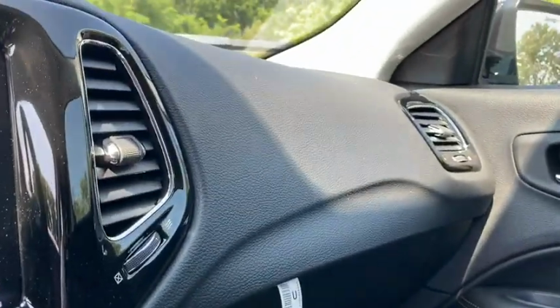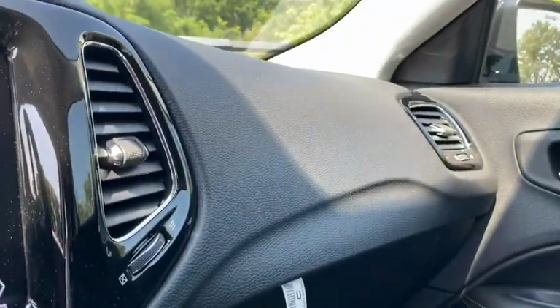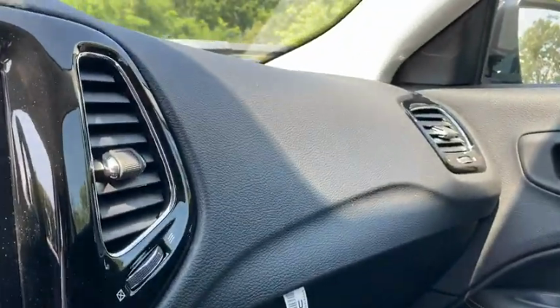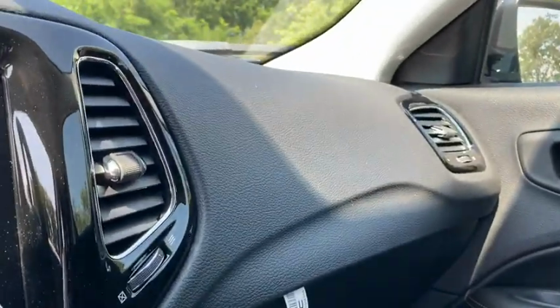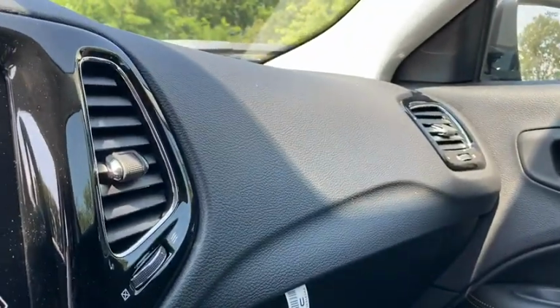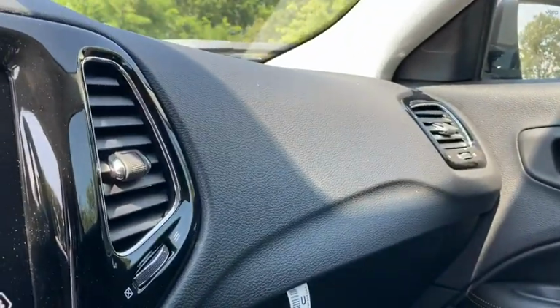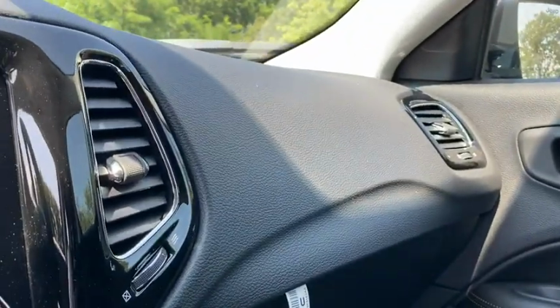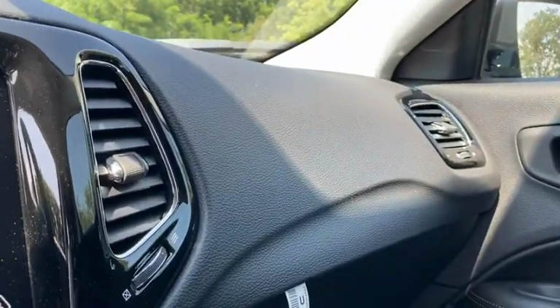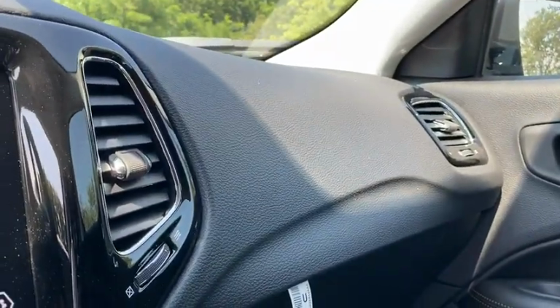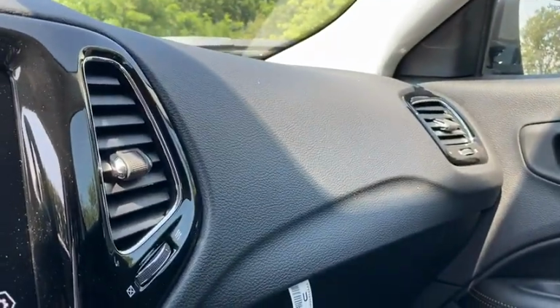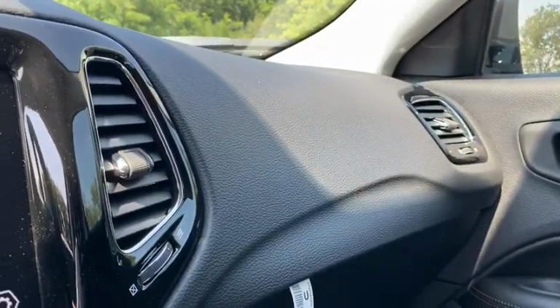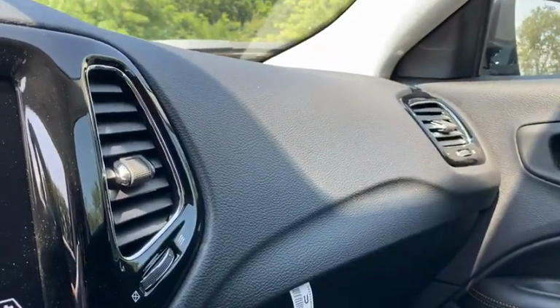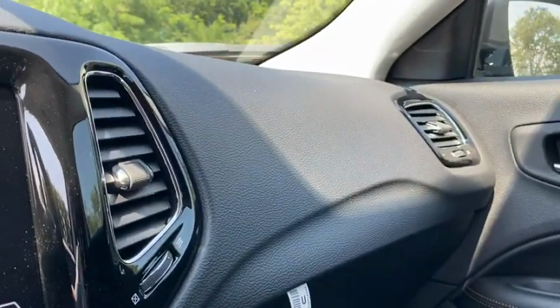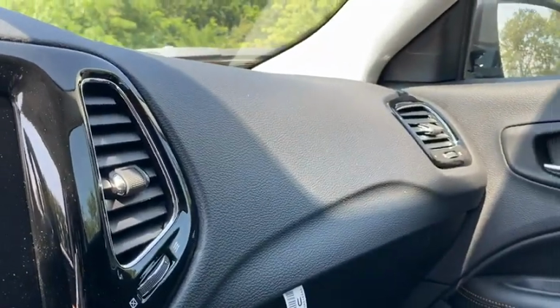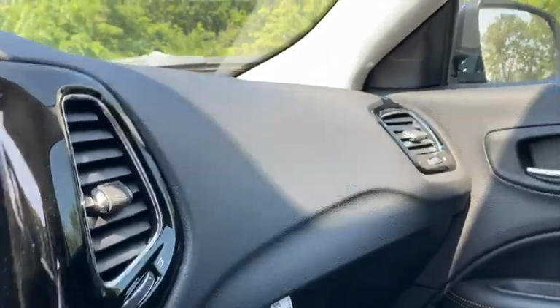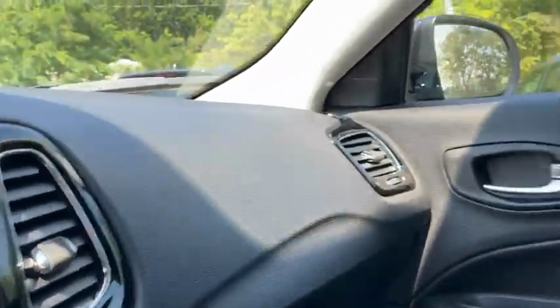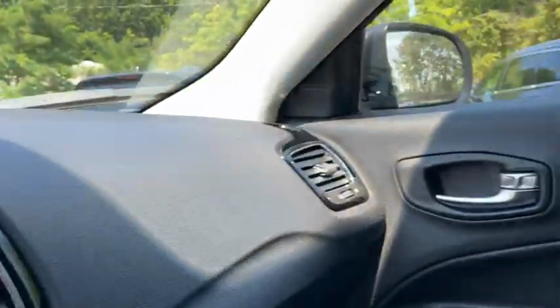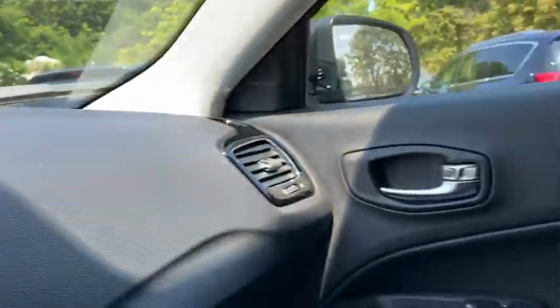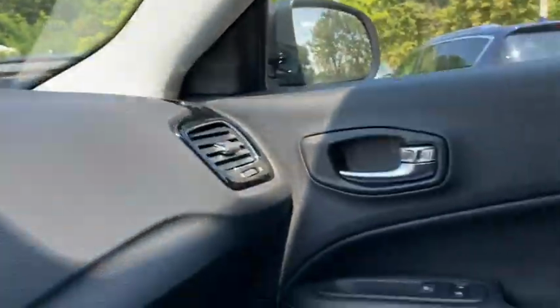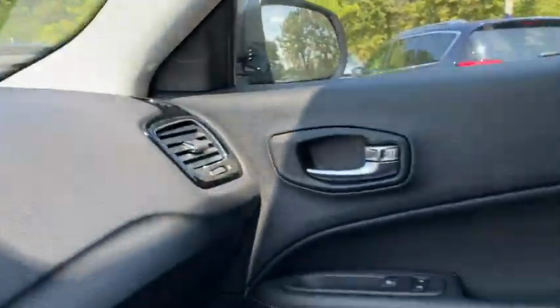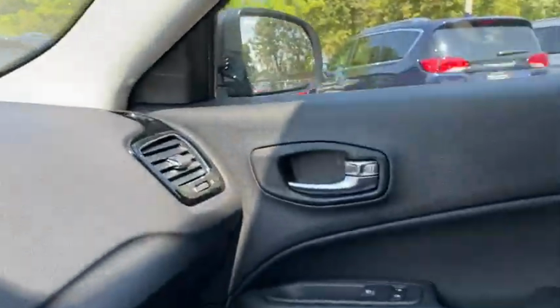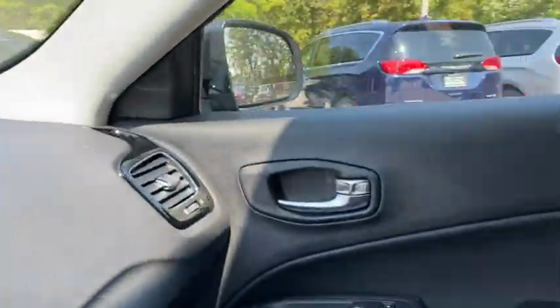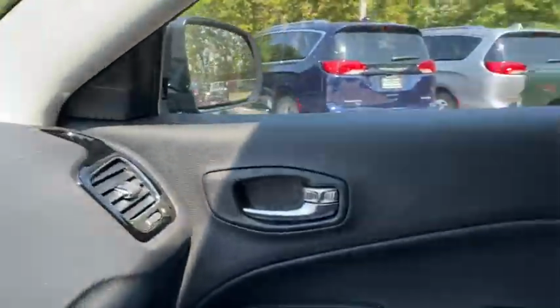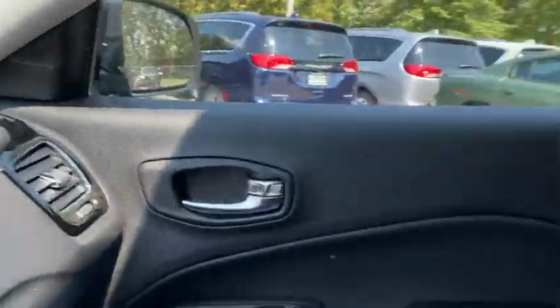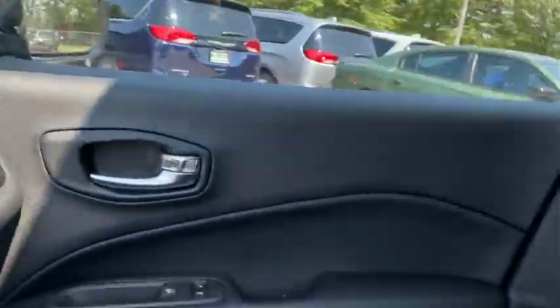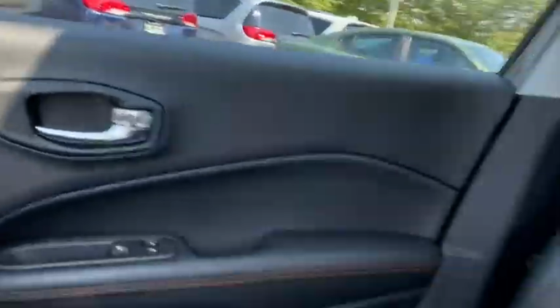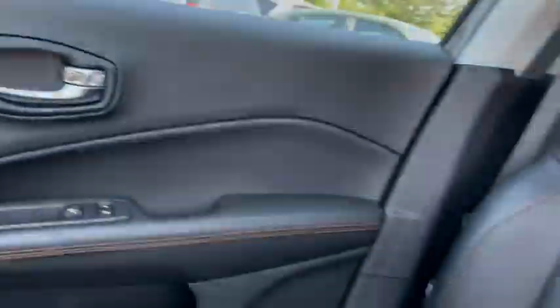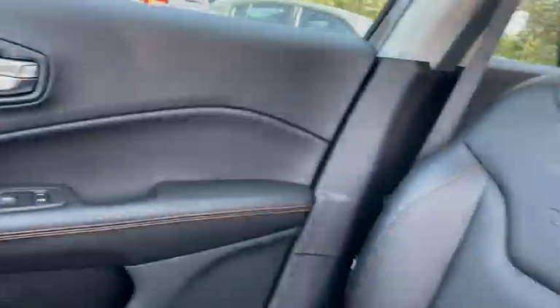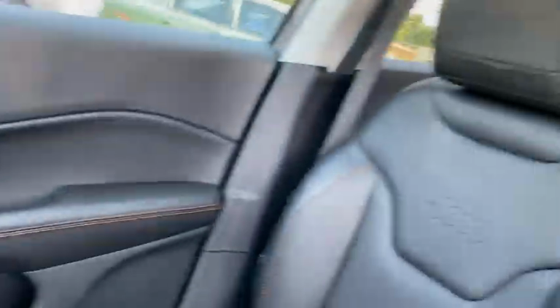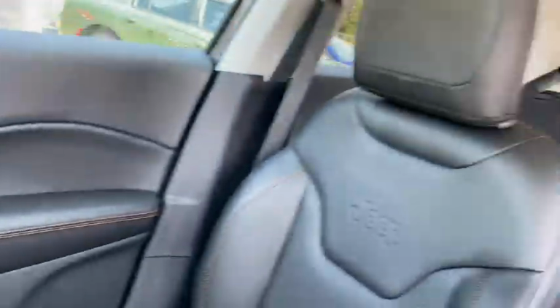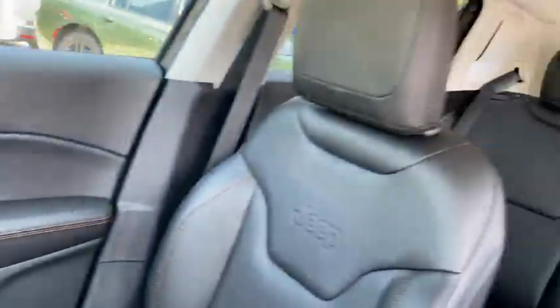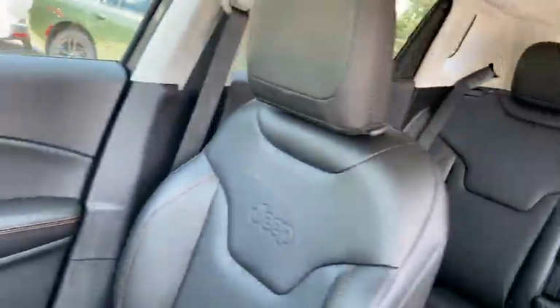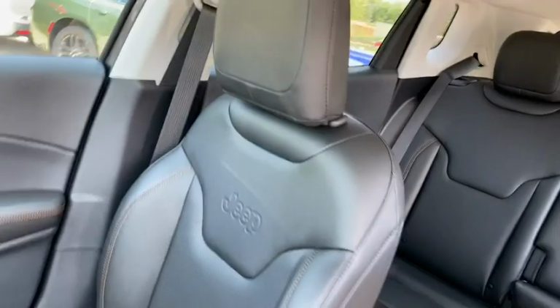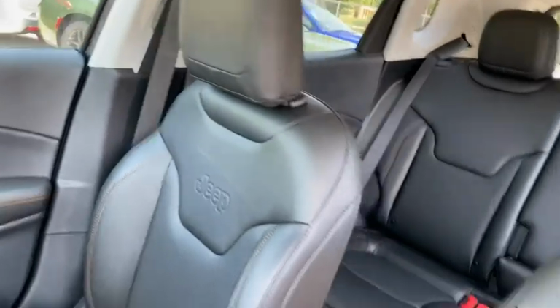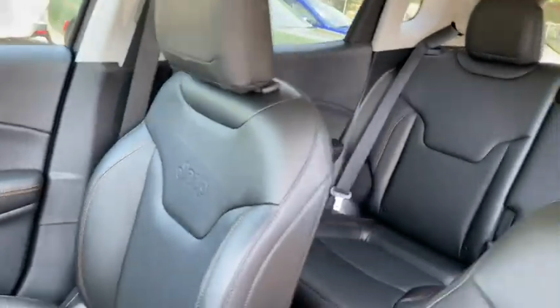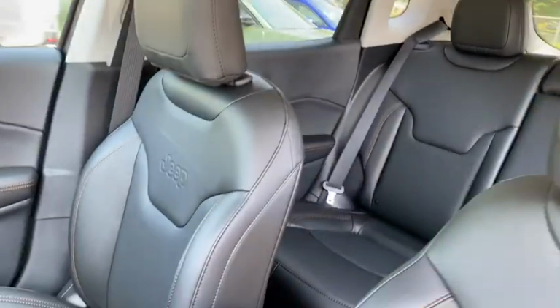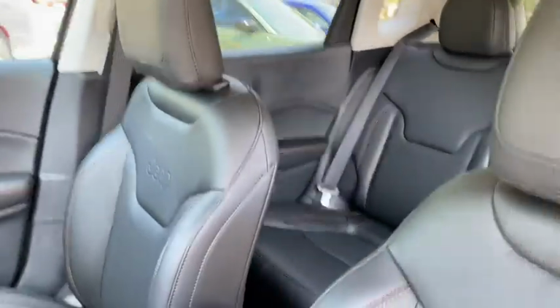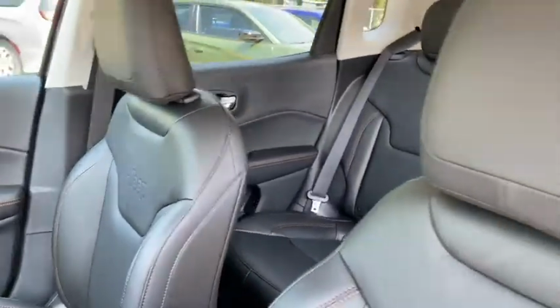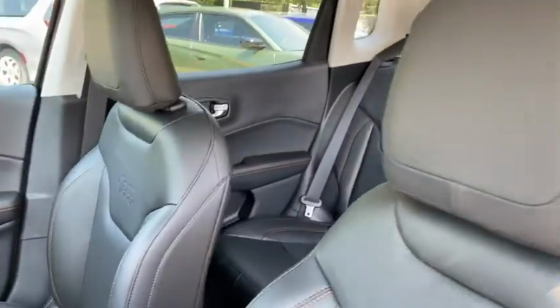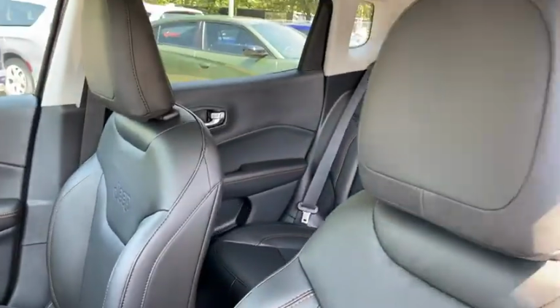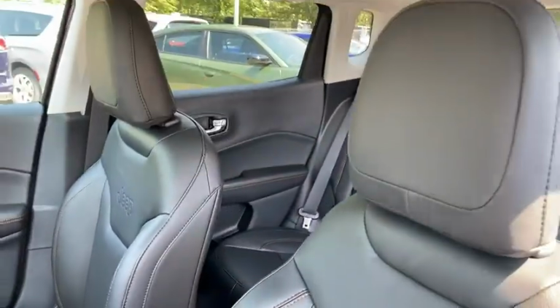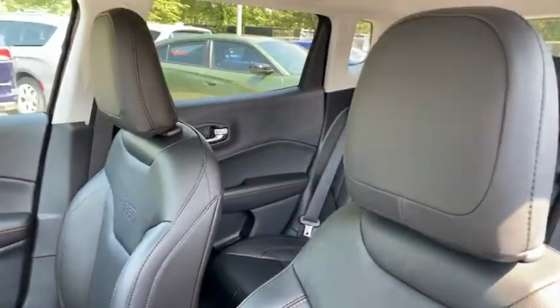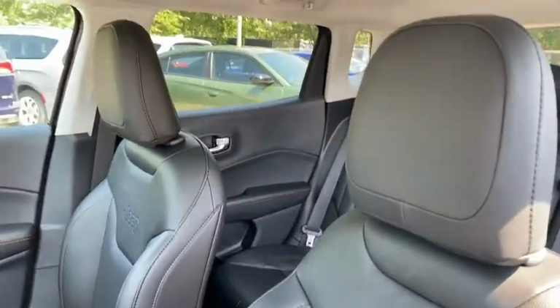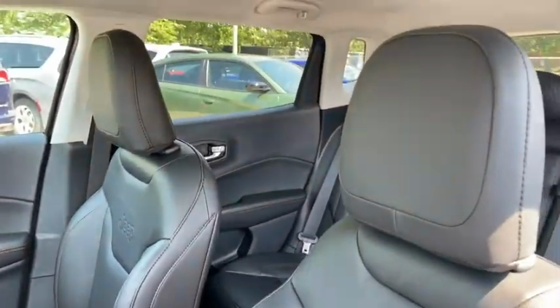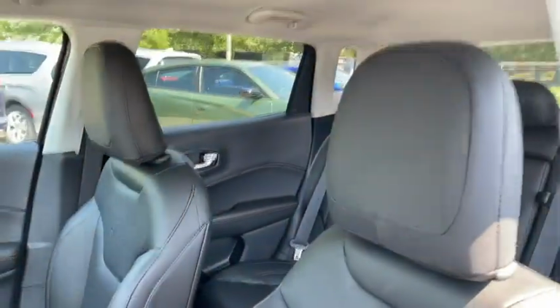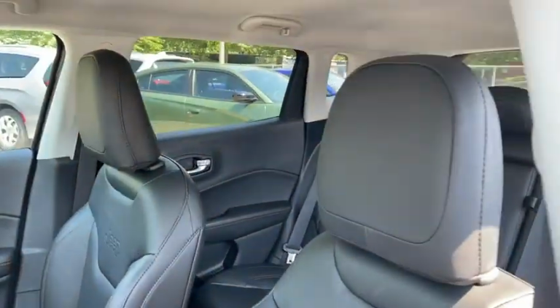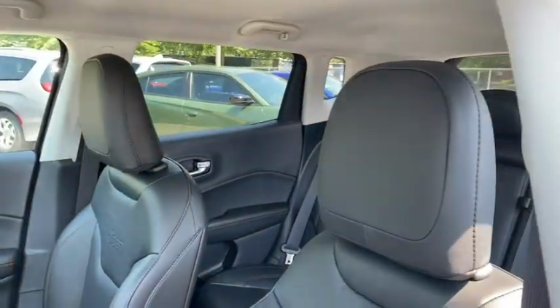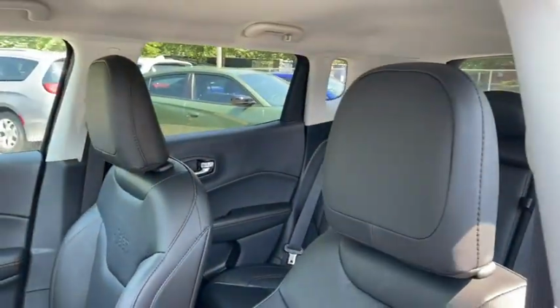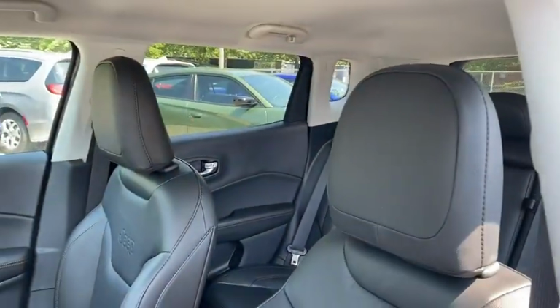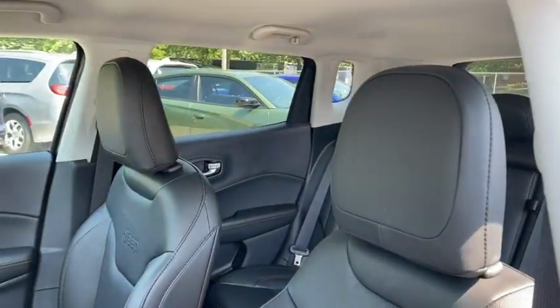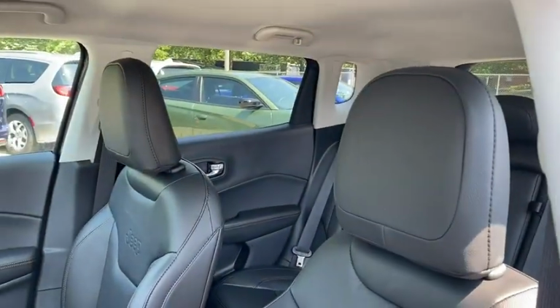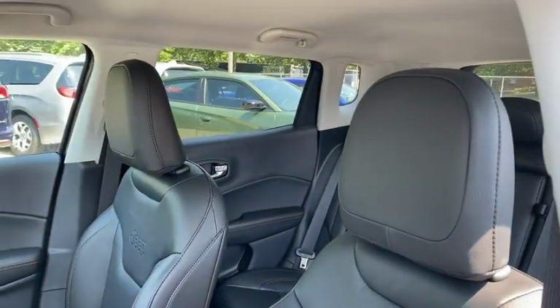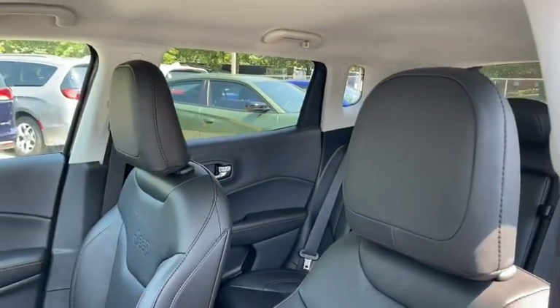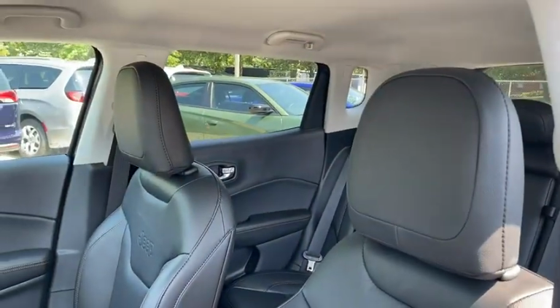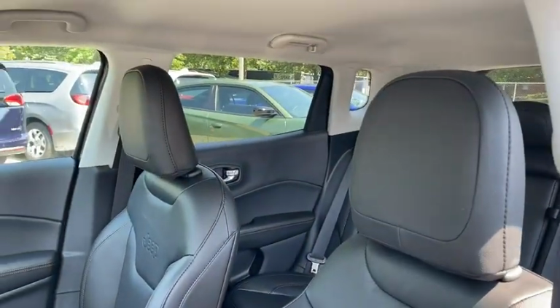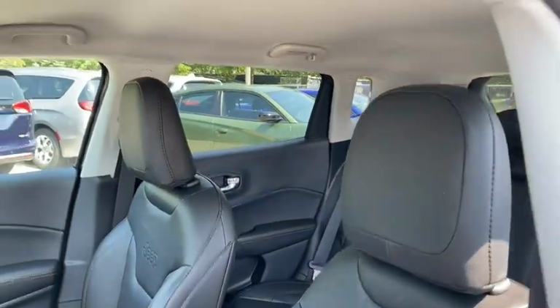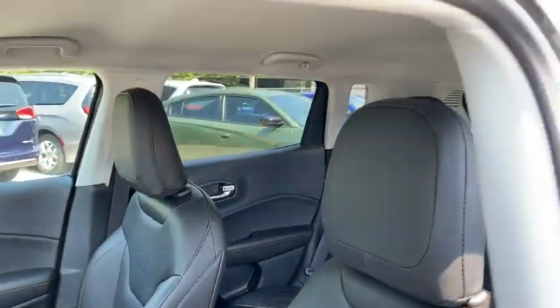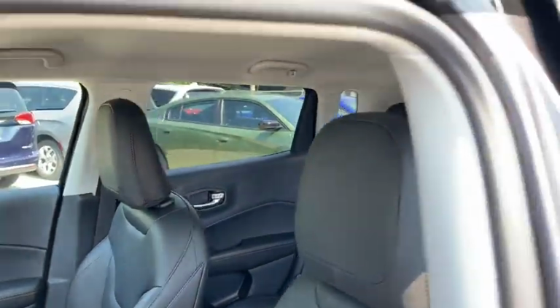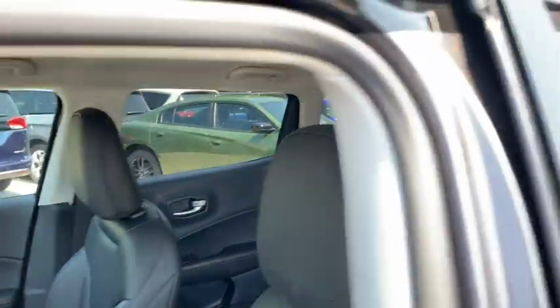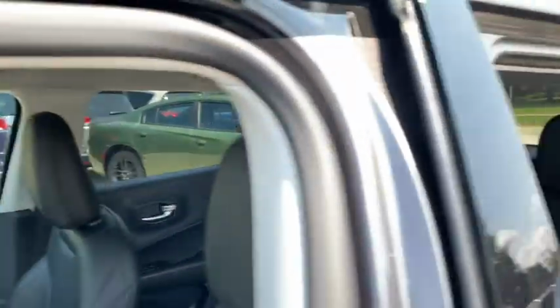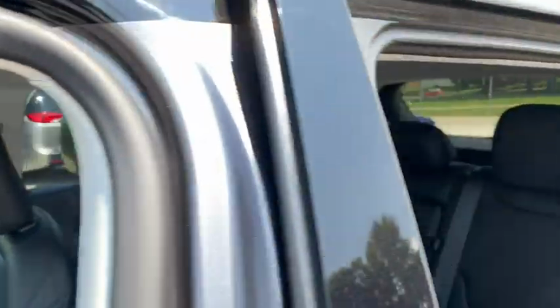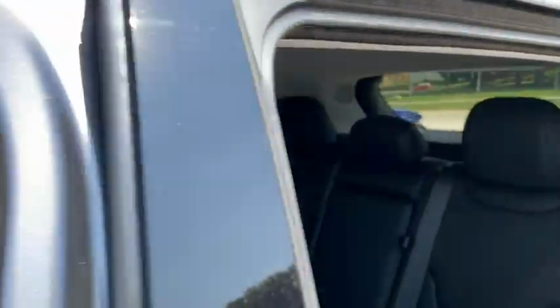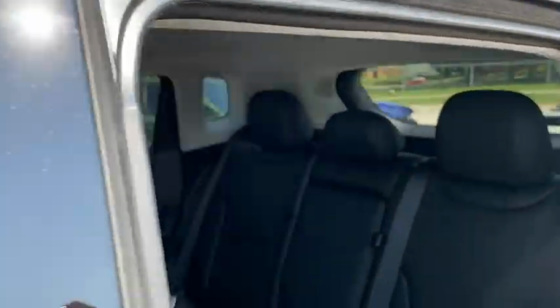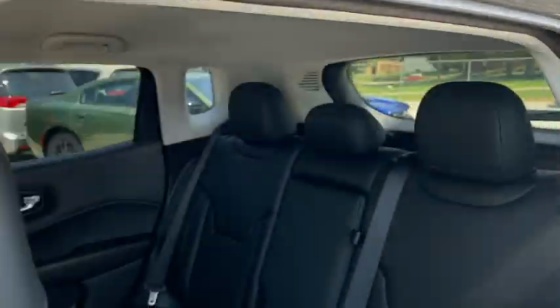Security system, compass, trip computer, rear window defroster, panic alarm, overhead console, tachometer, and brake assist.